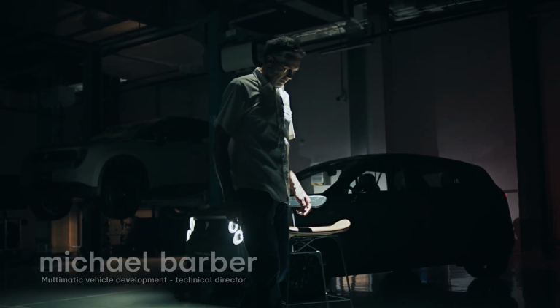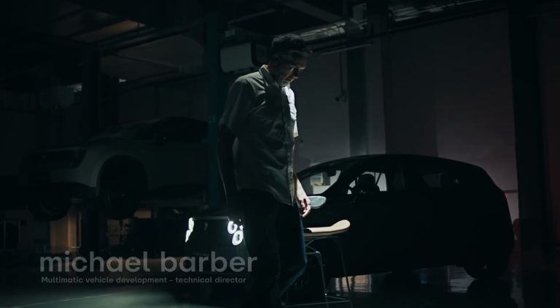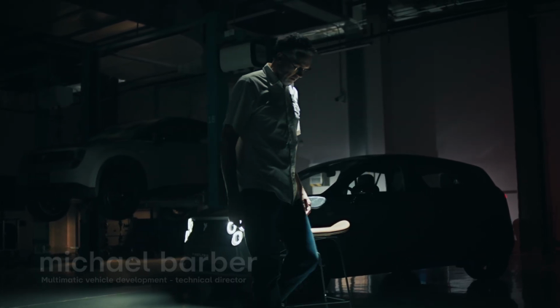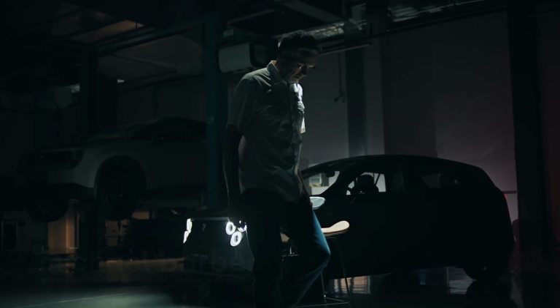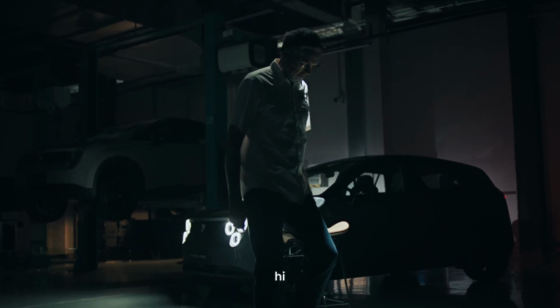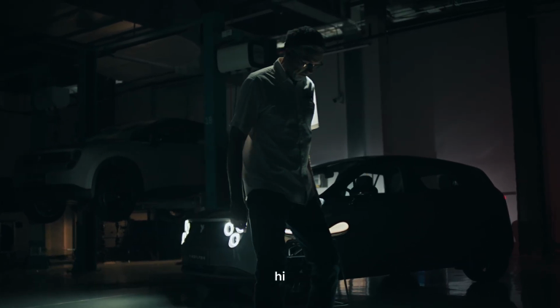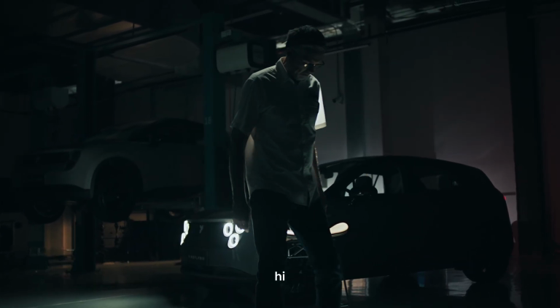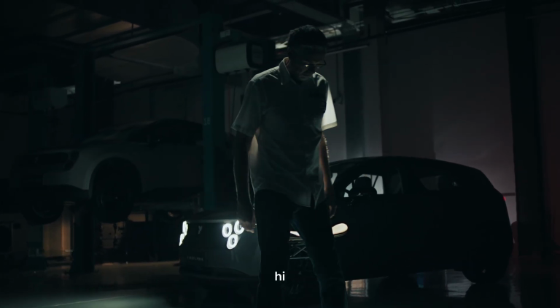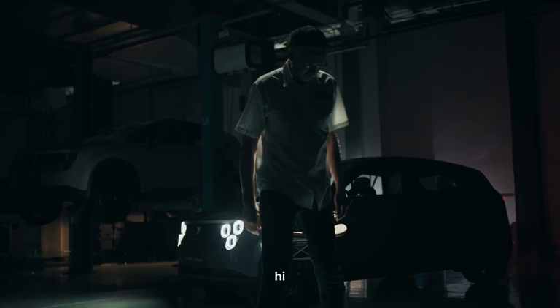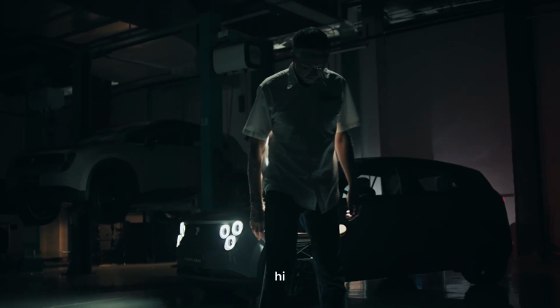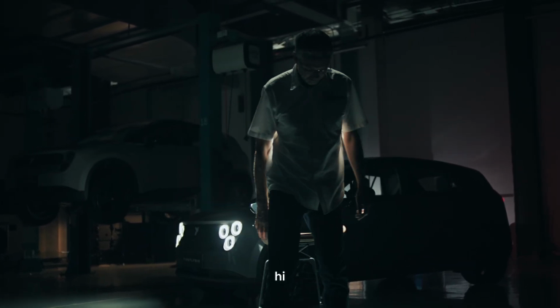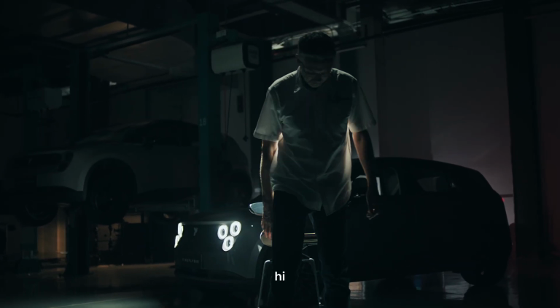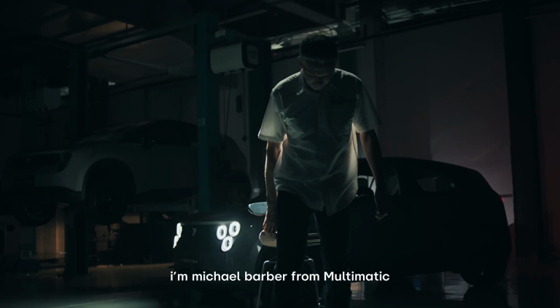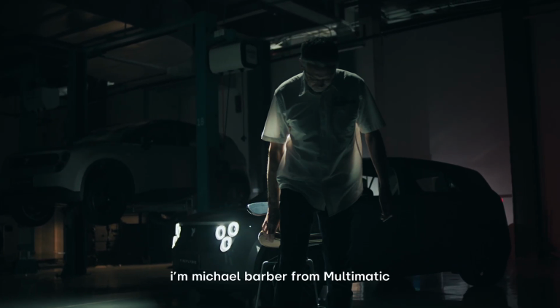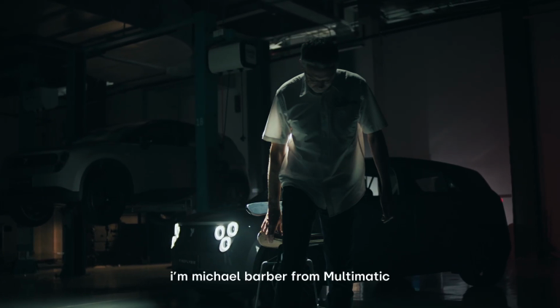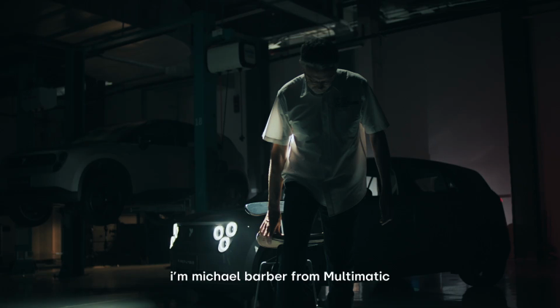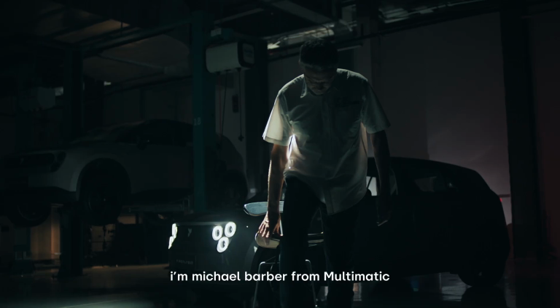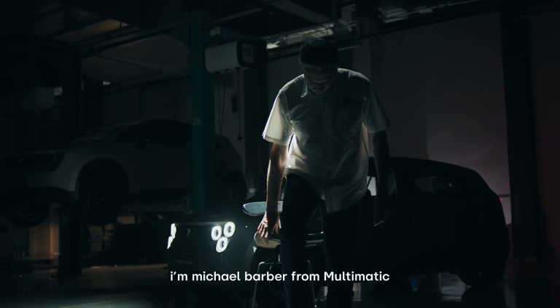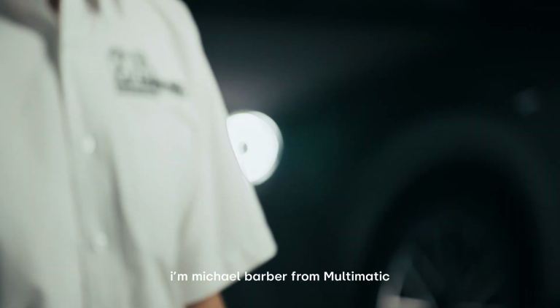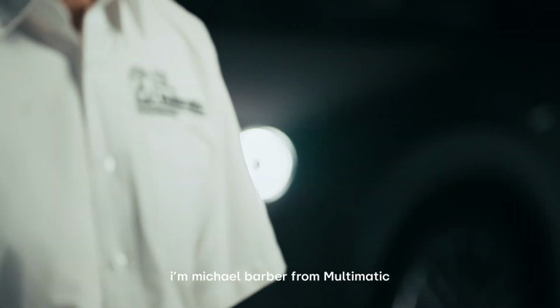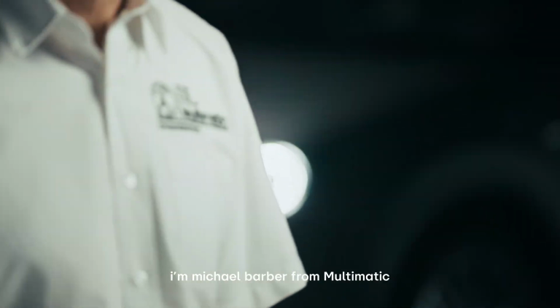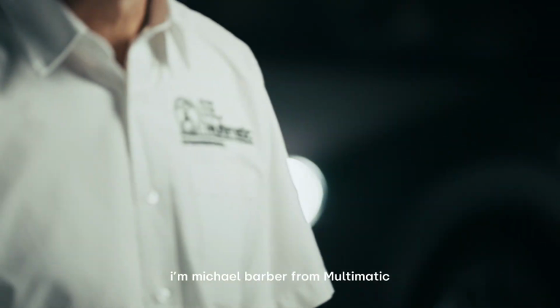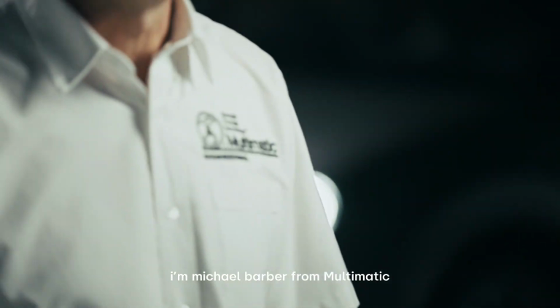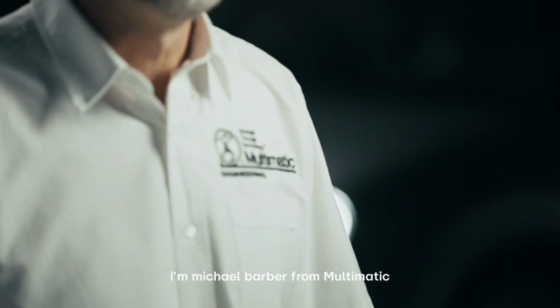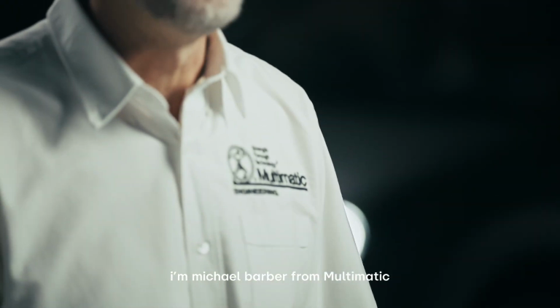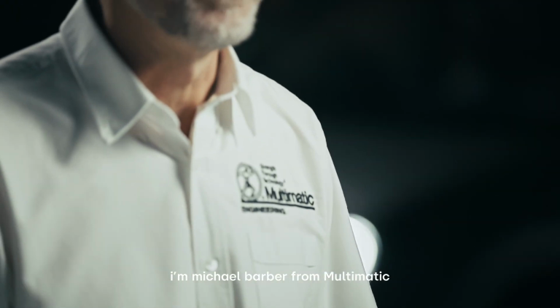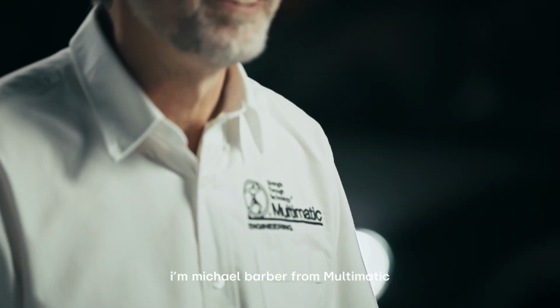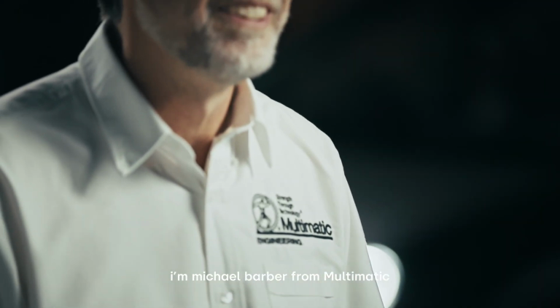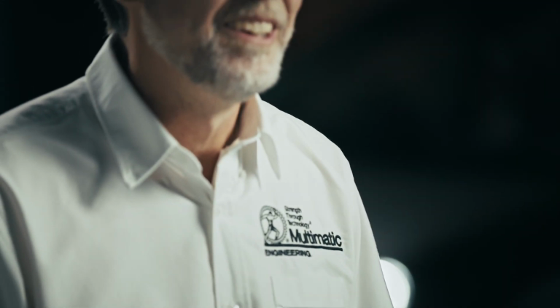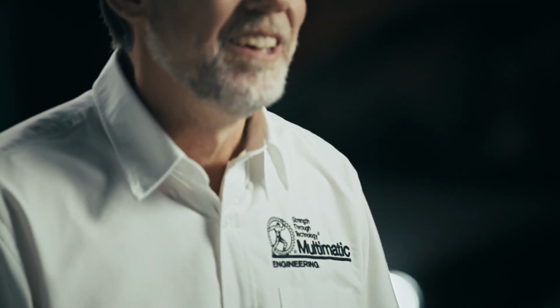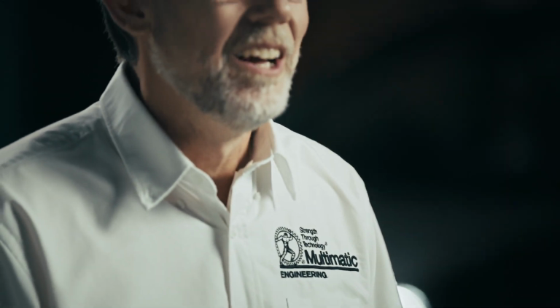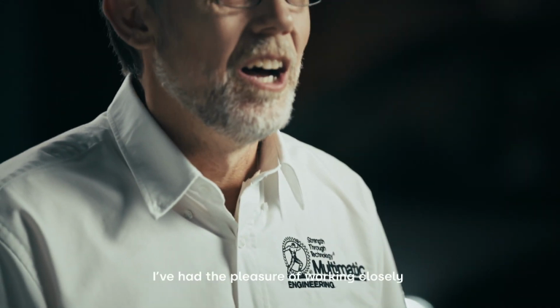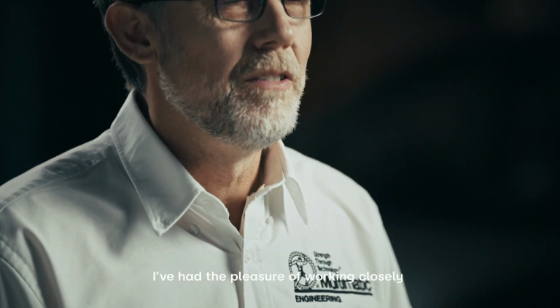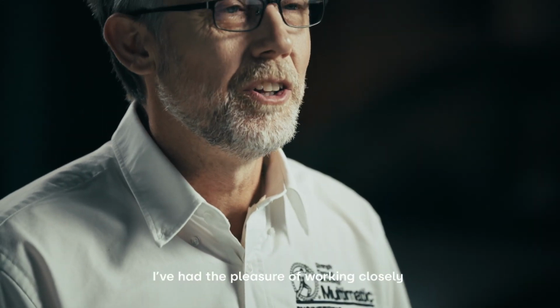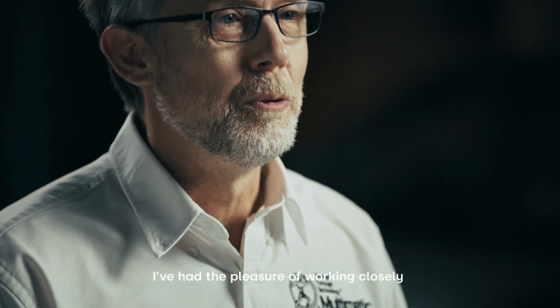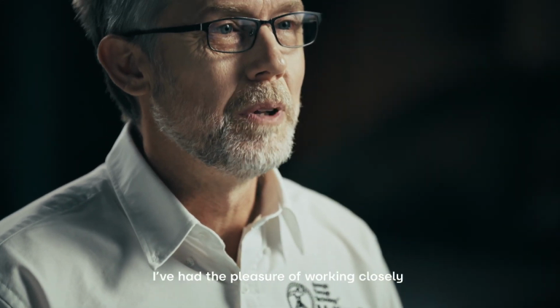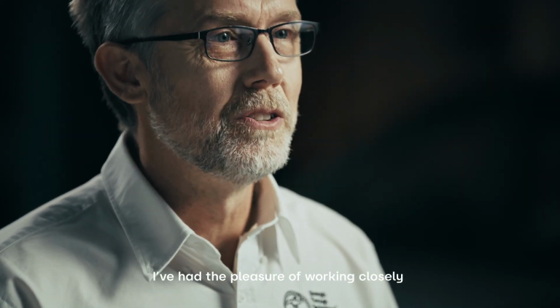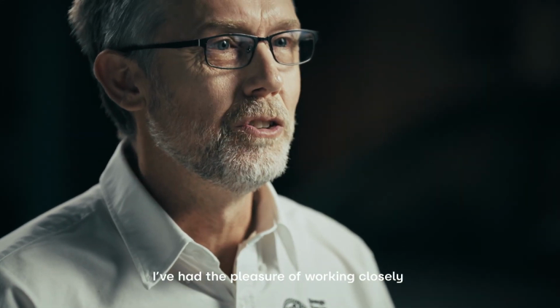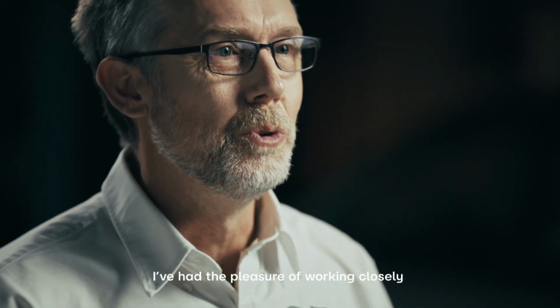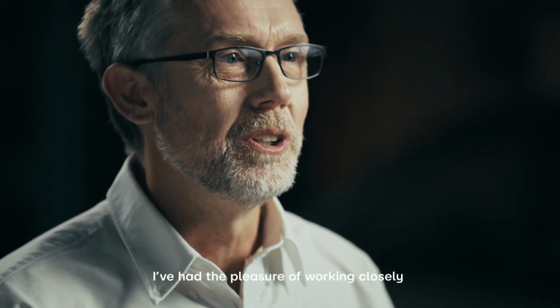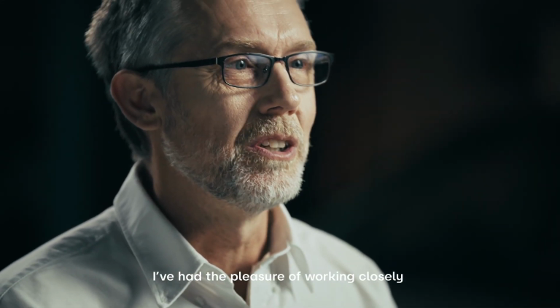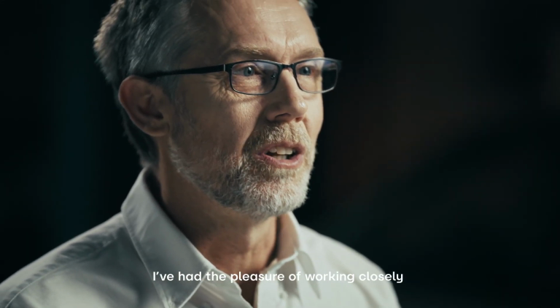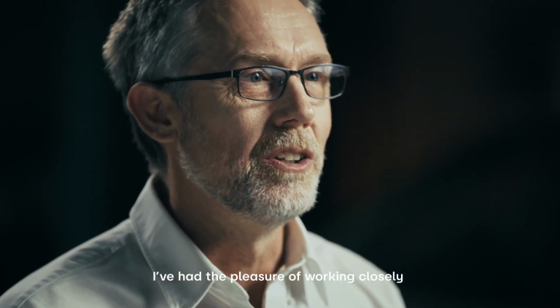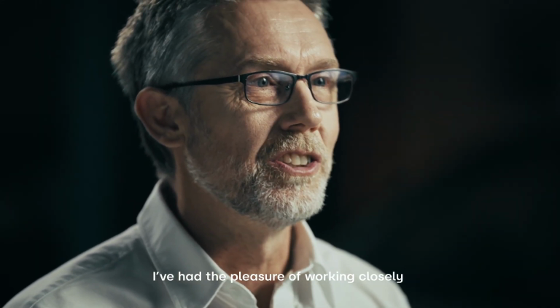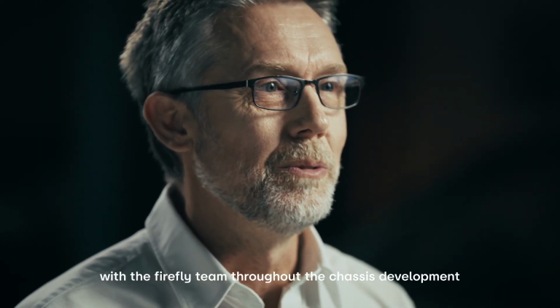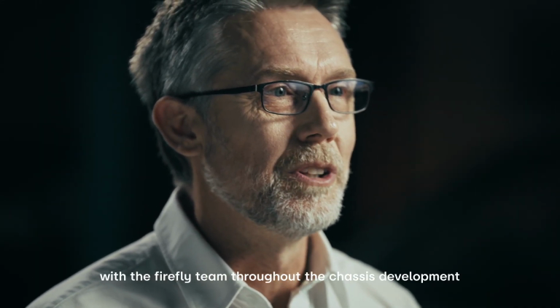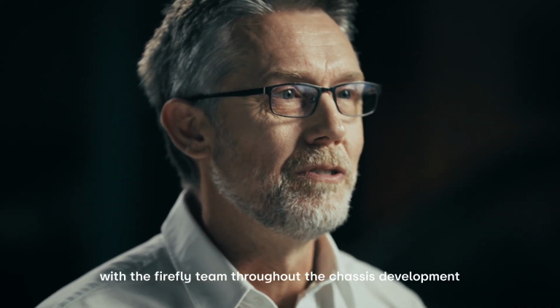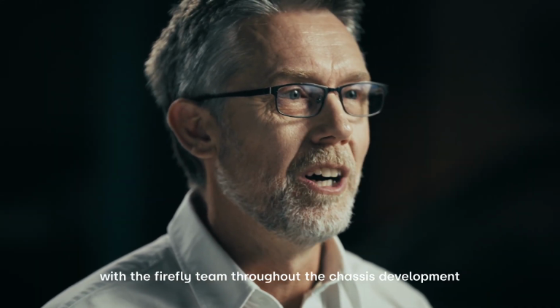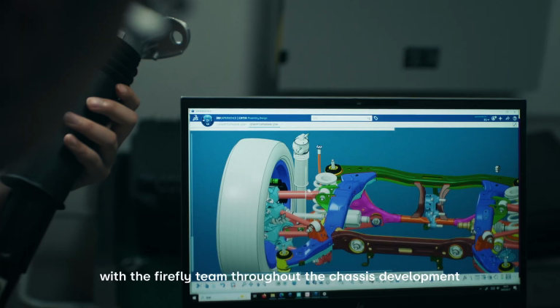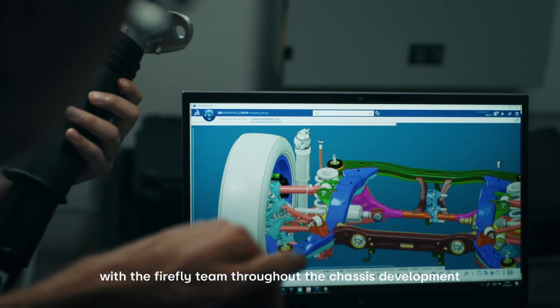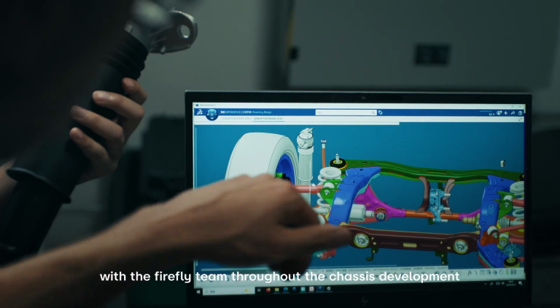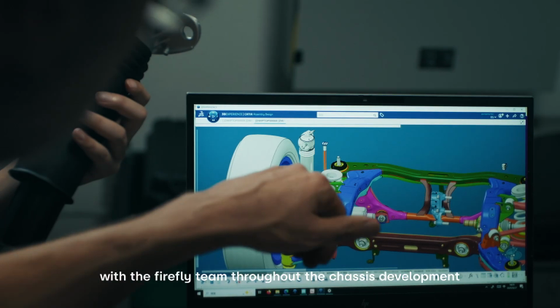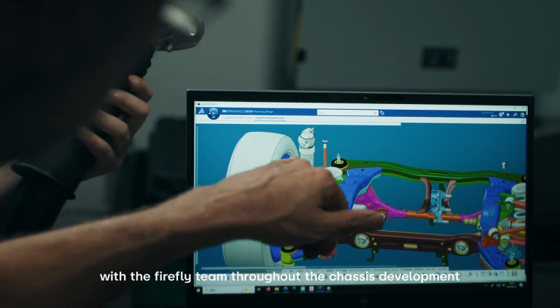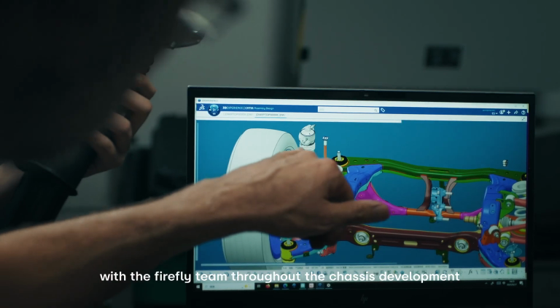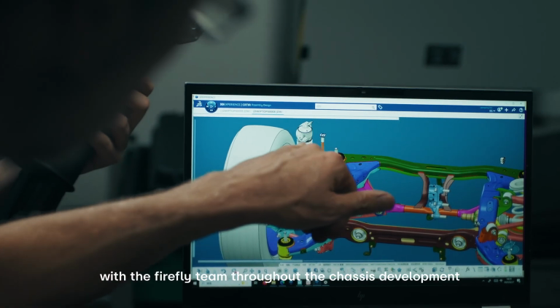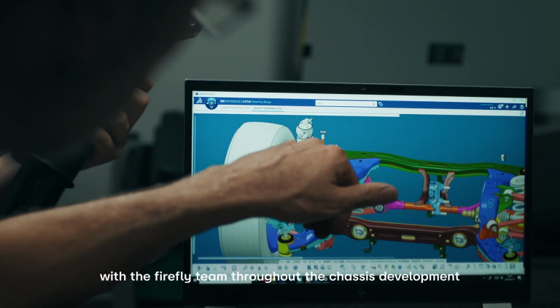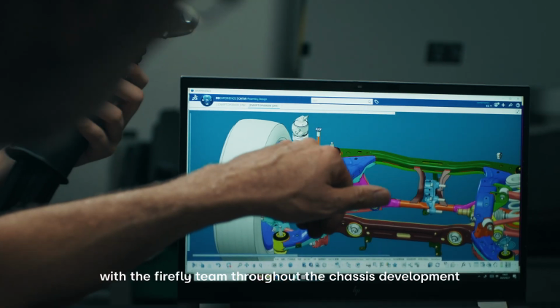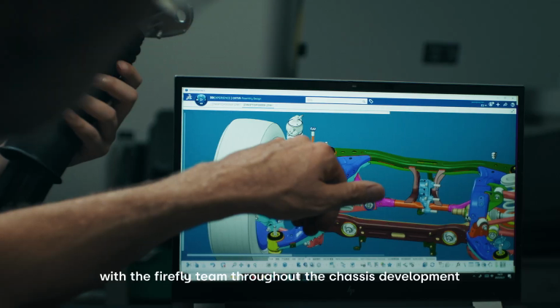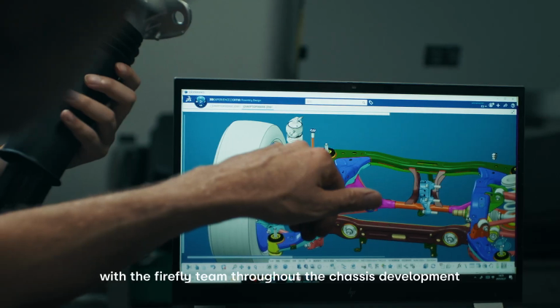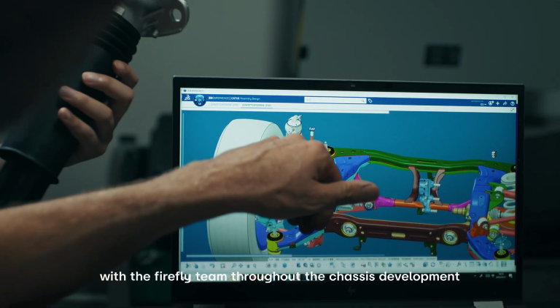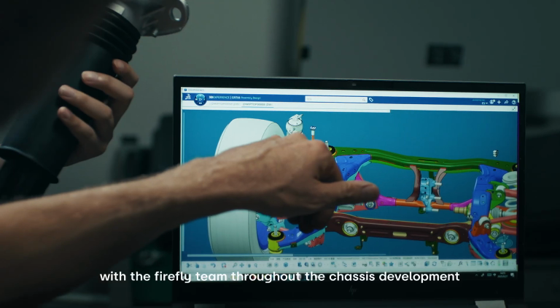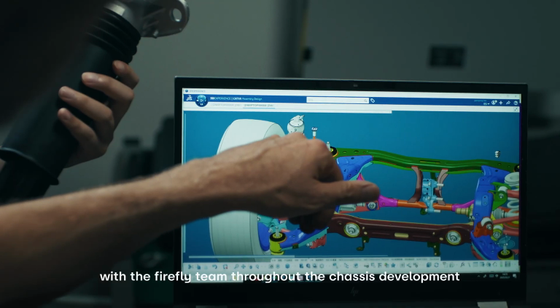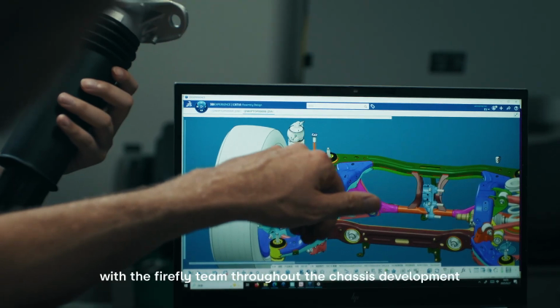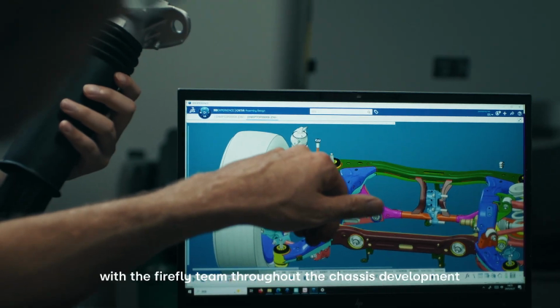Hi, I'm Michael Barber from Multimatic. I've had the pleasure of working closely with the Firefly team throughout the chassis development.